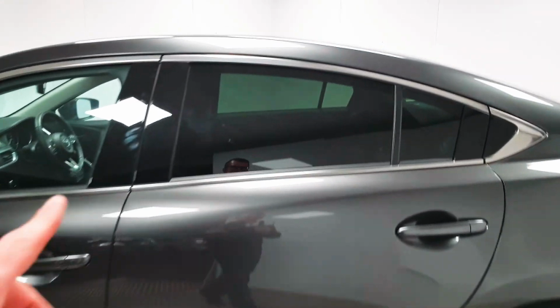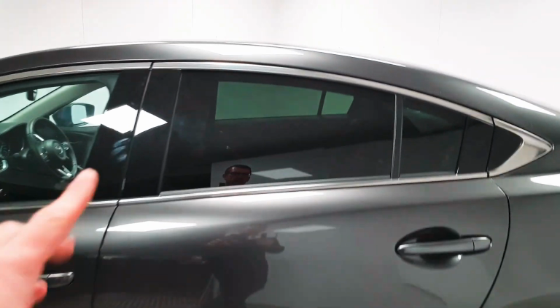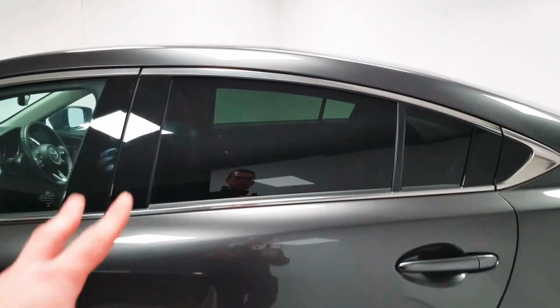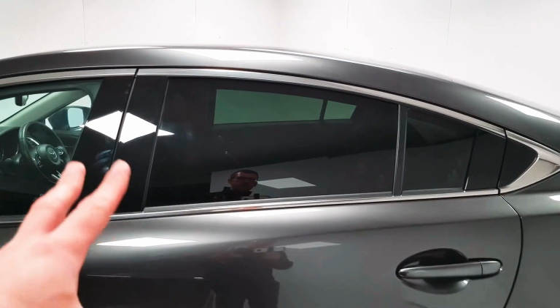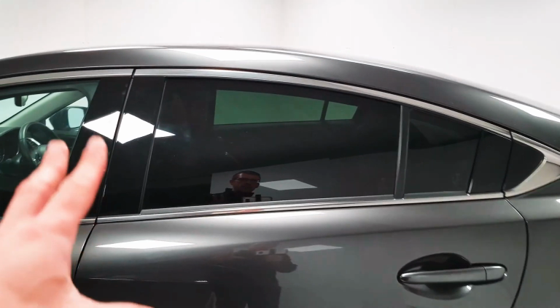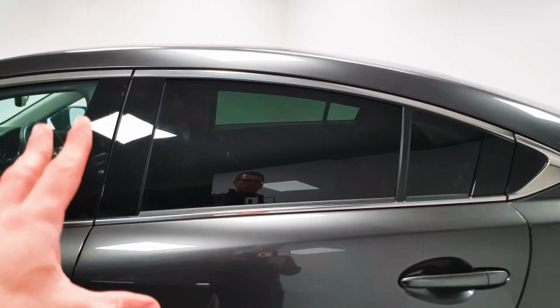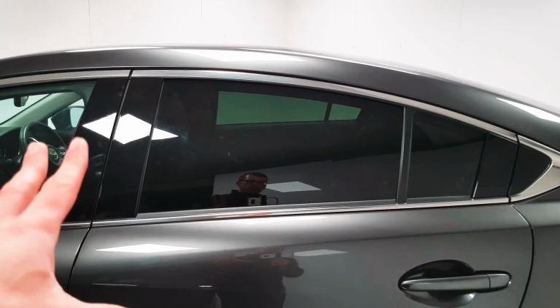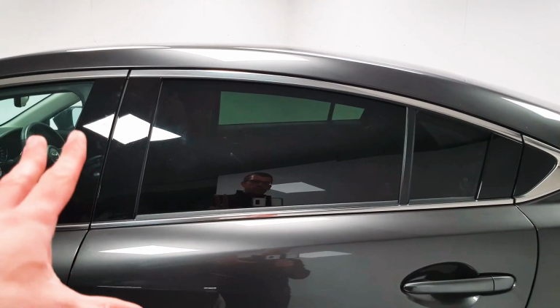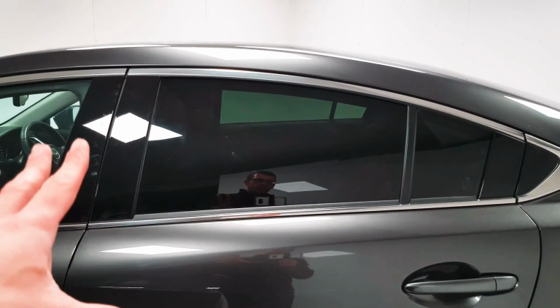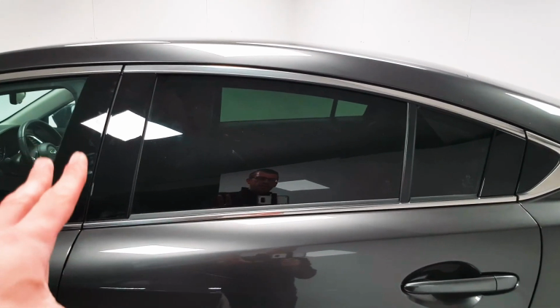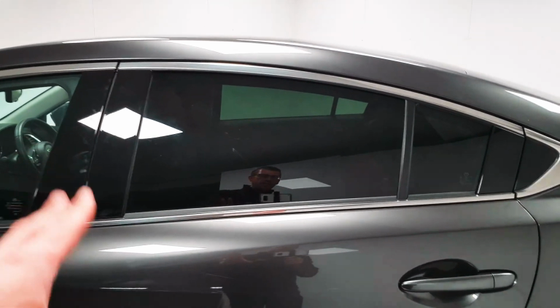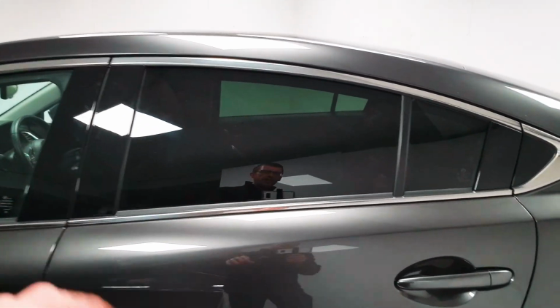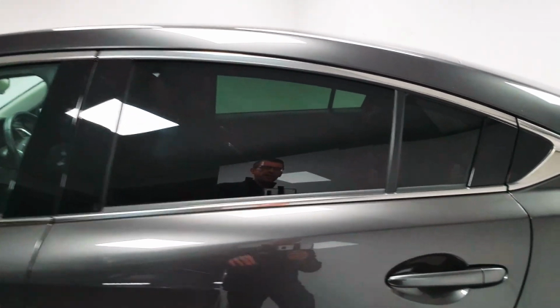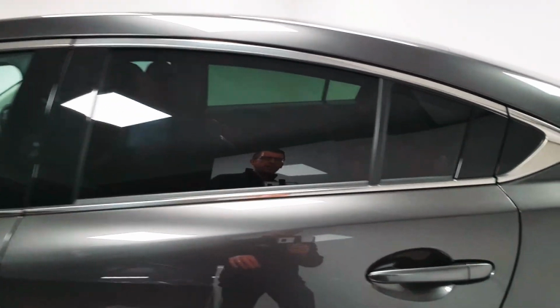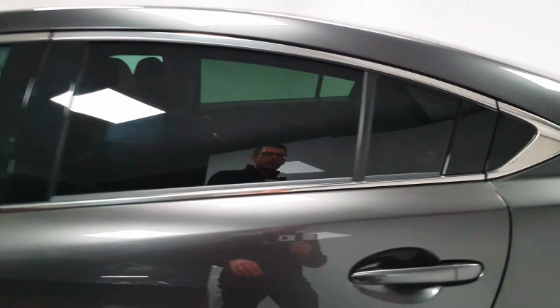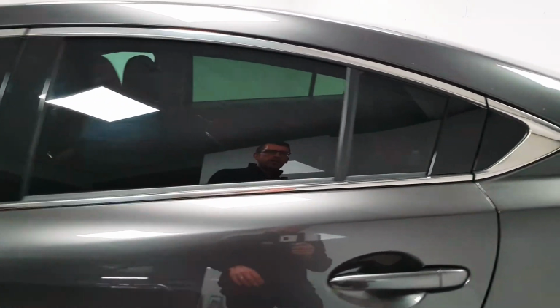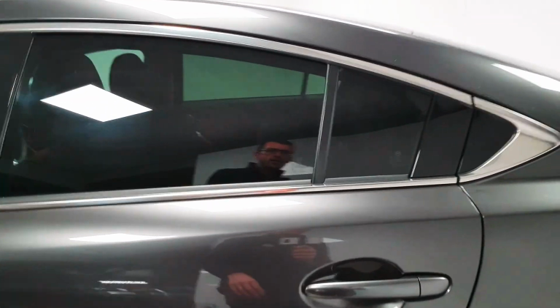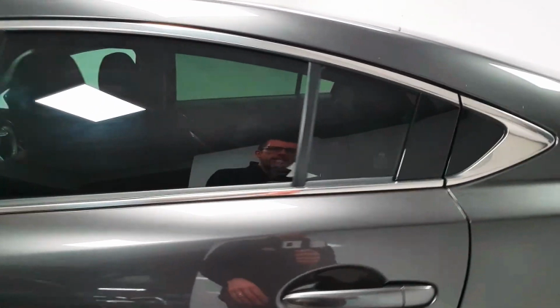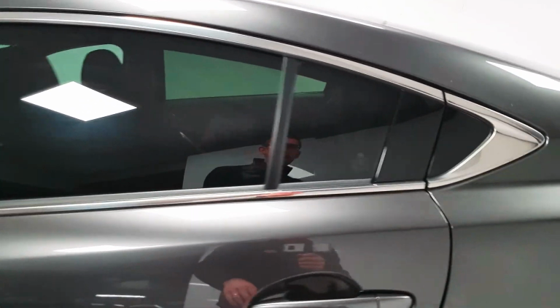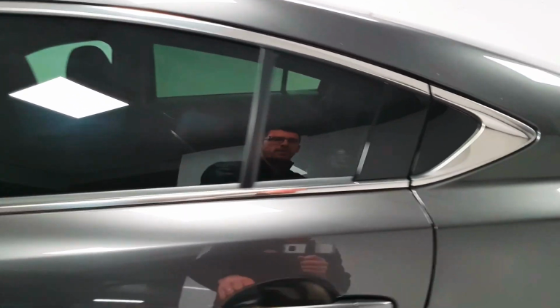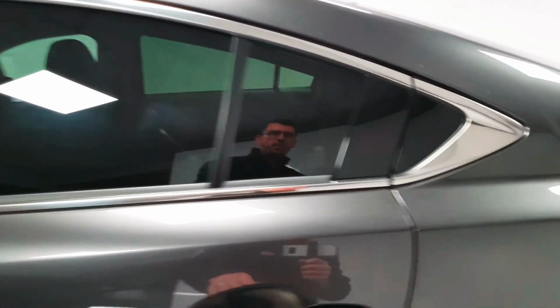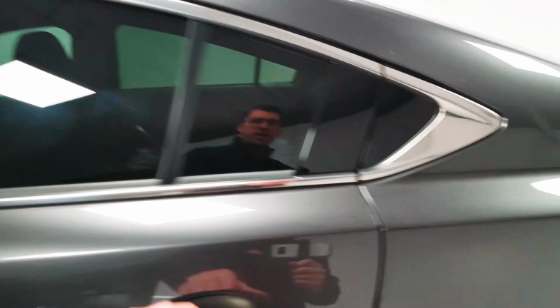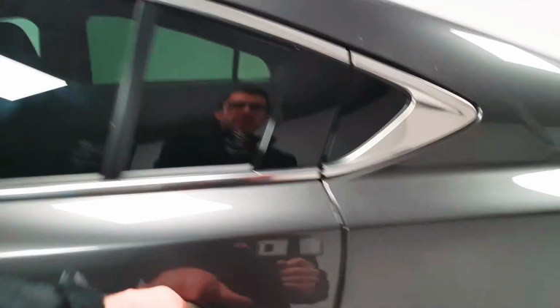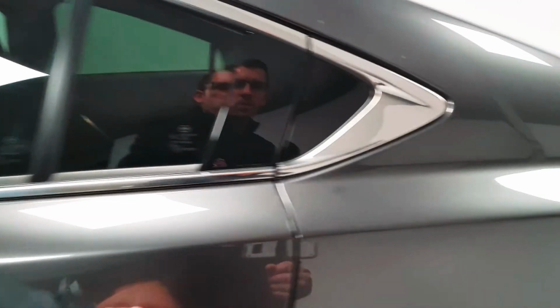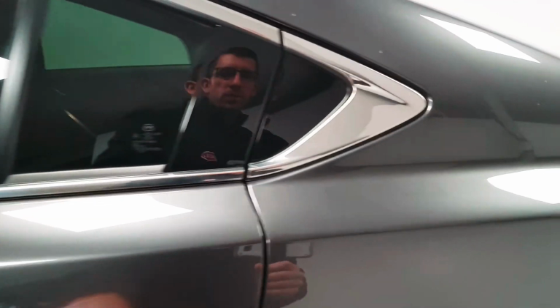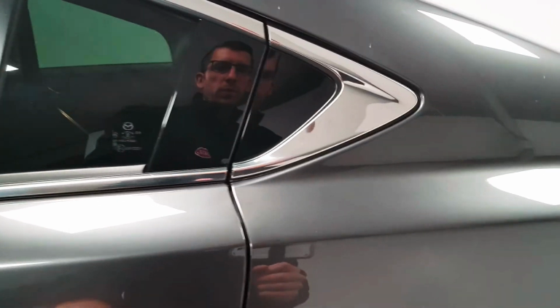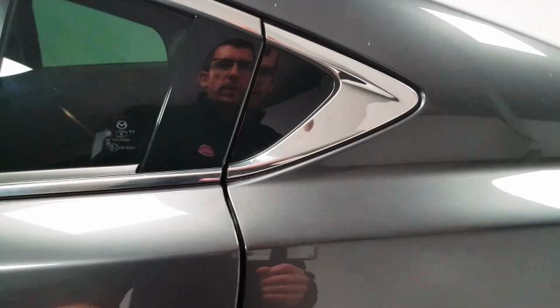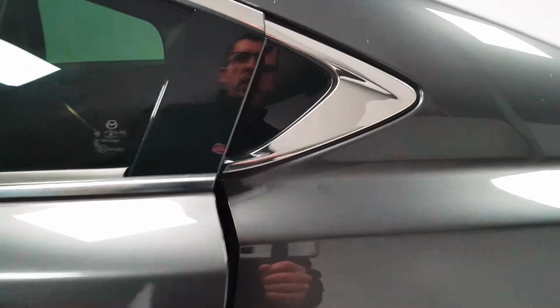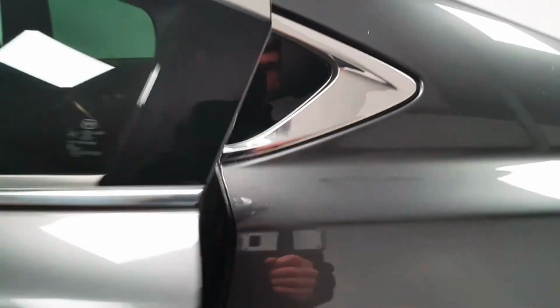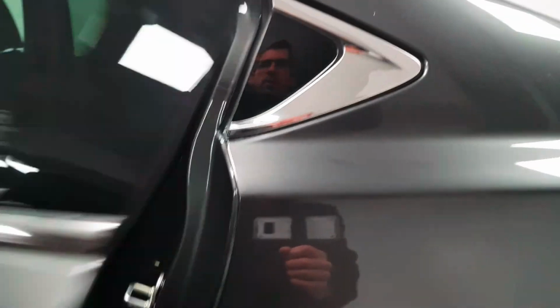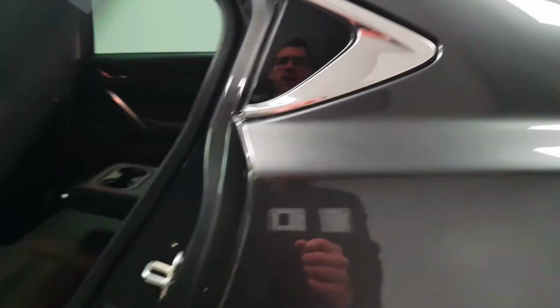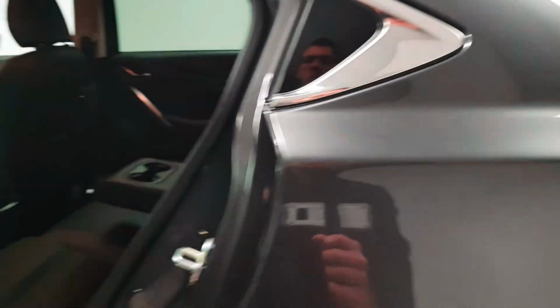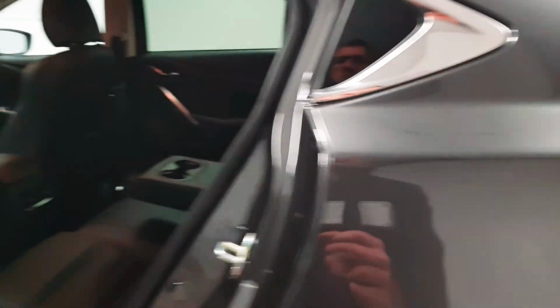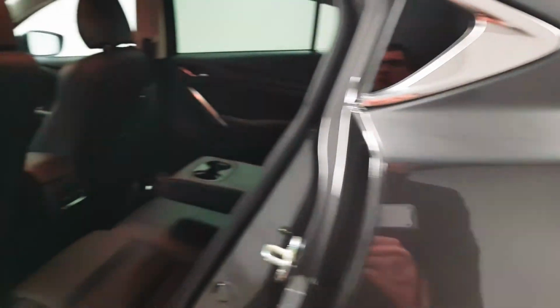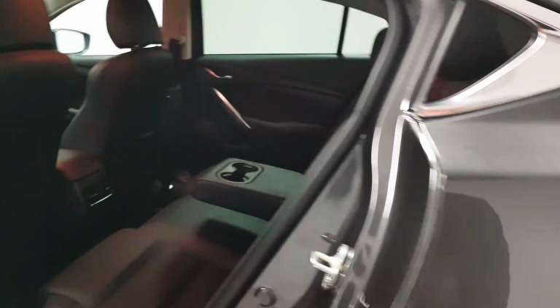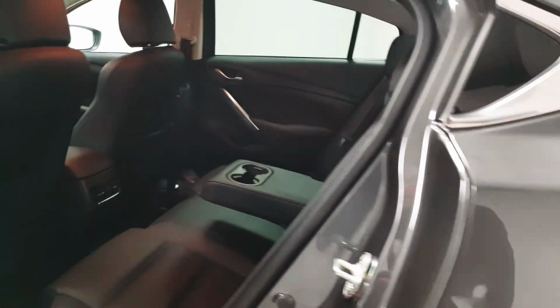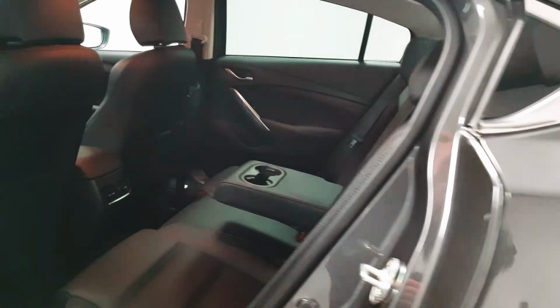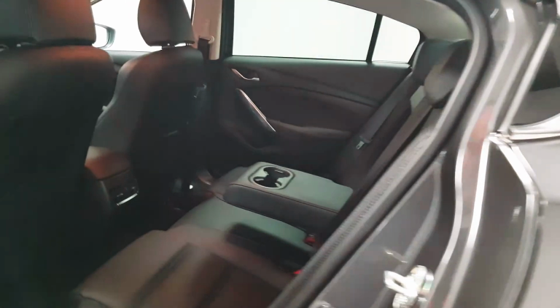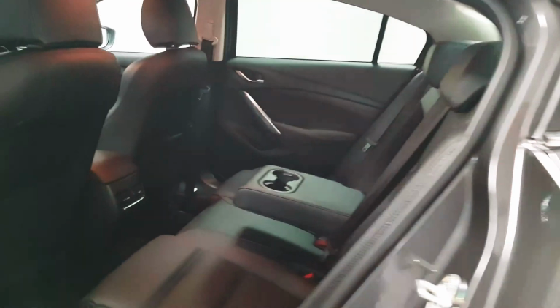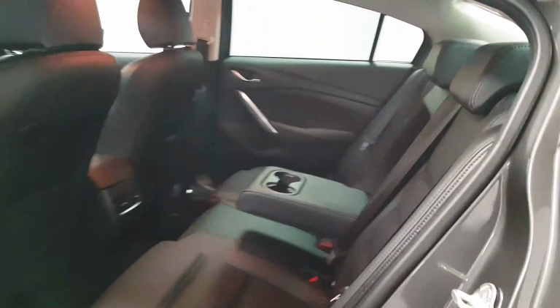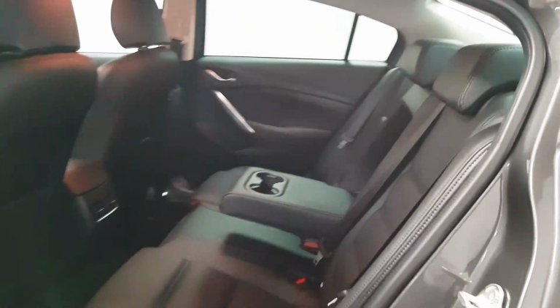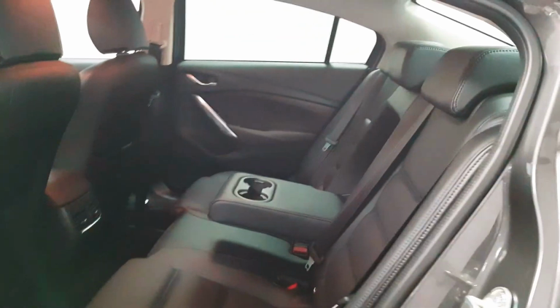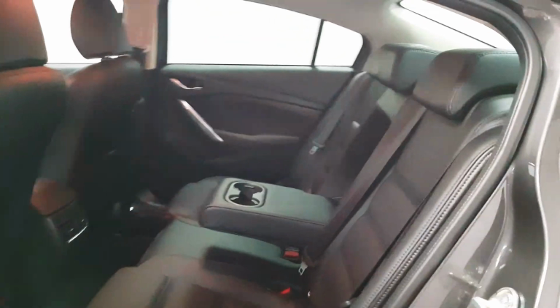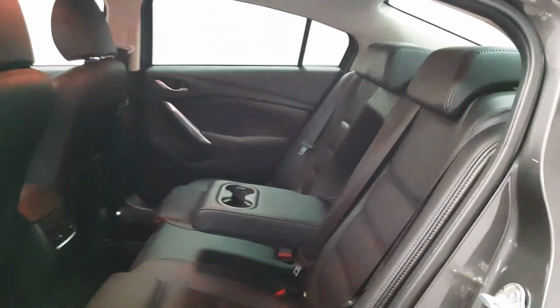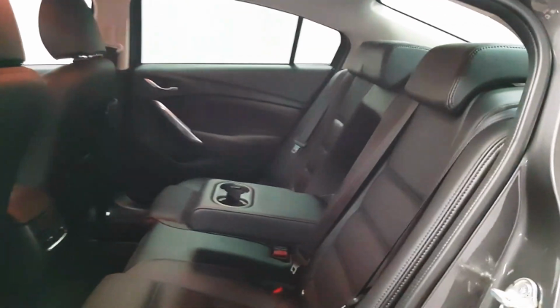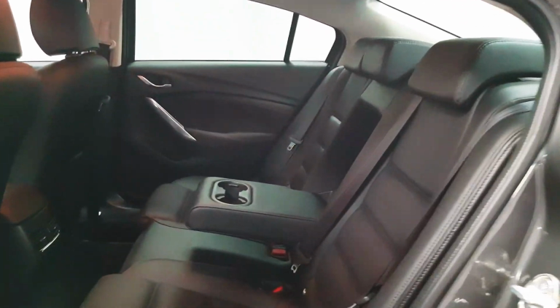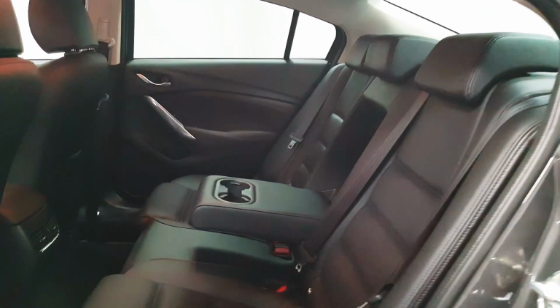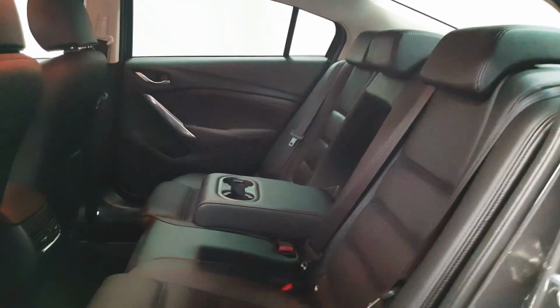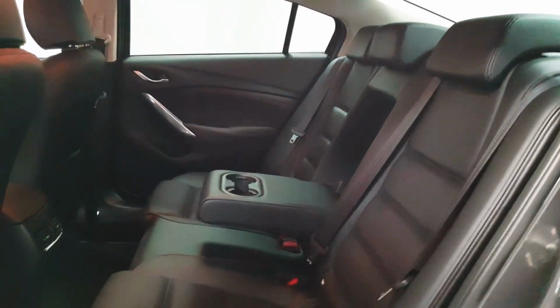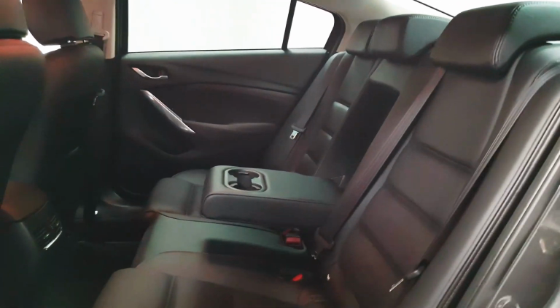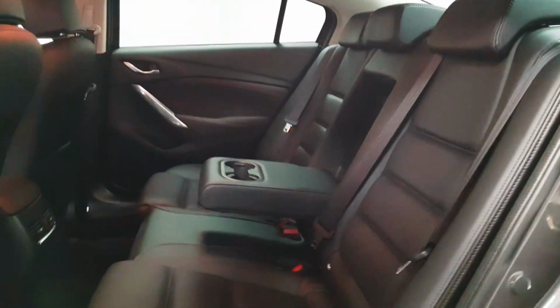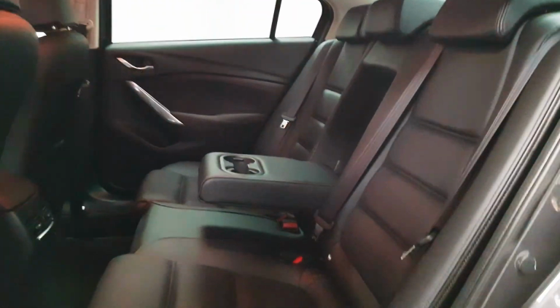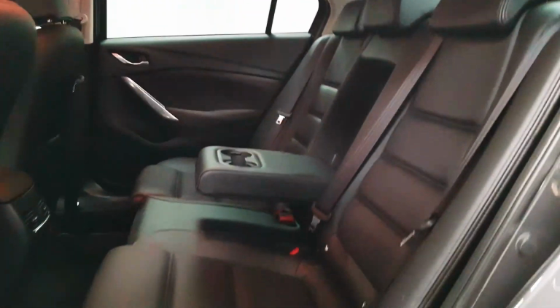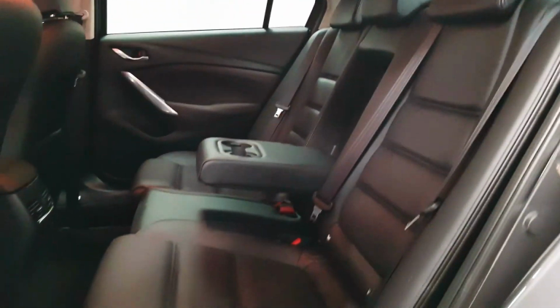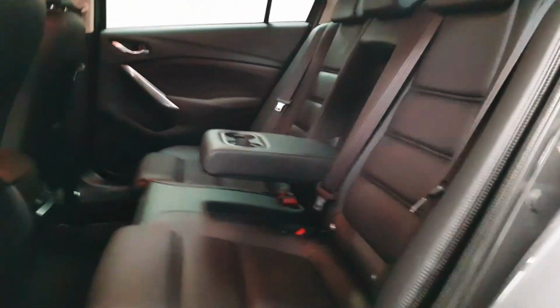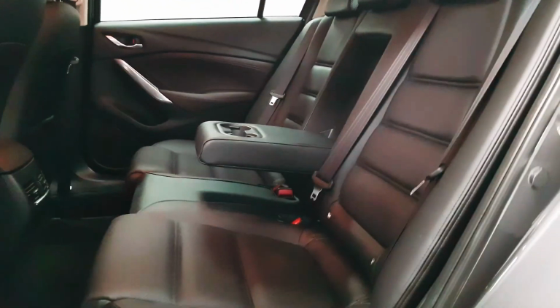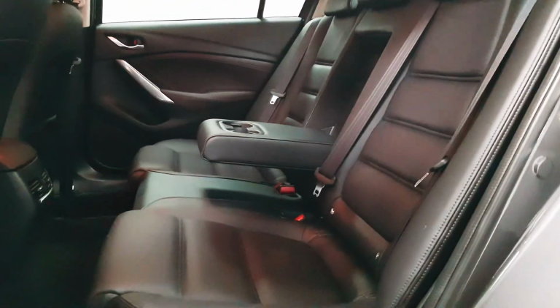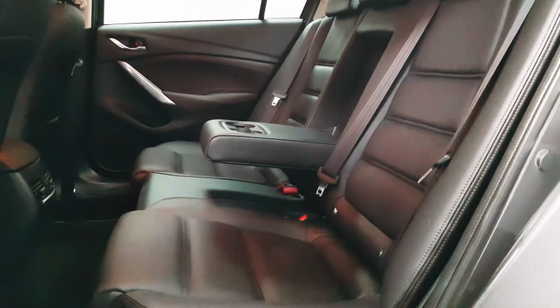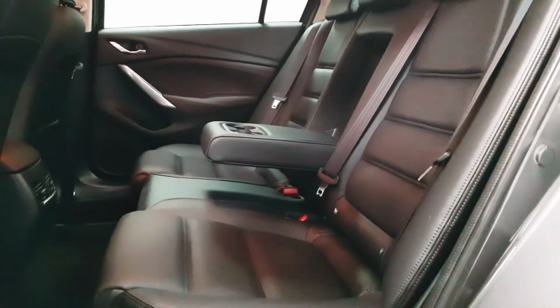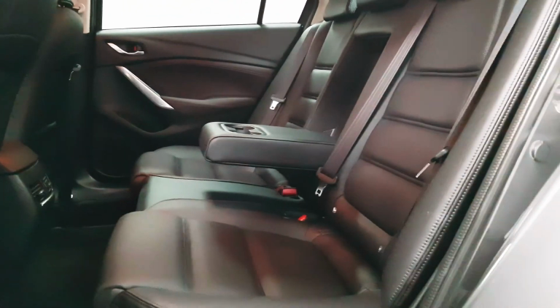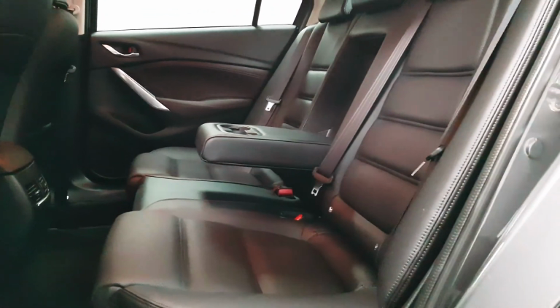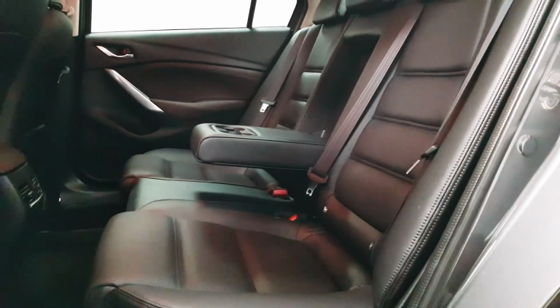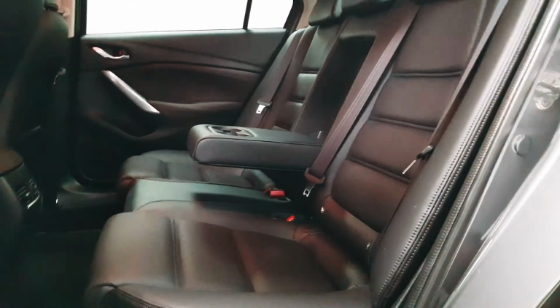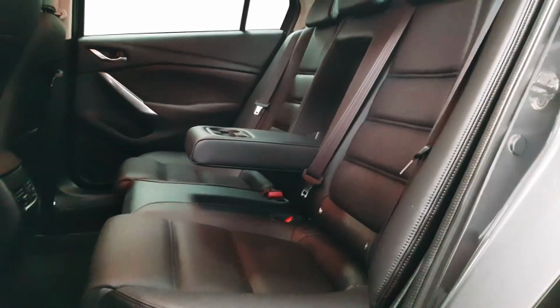As you can see, privacy glass is in place which will help cut down on glare and the temperature inside.